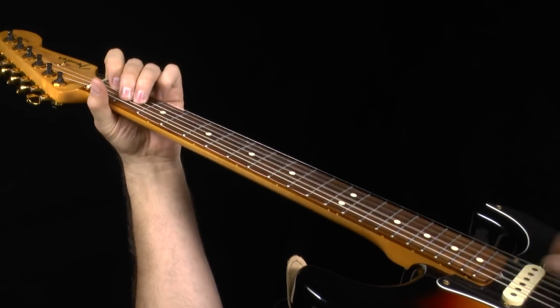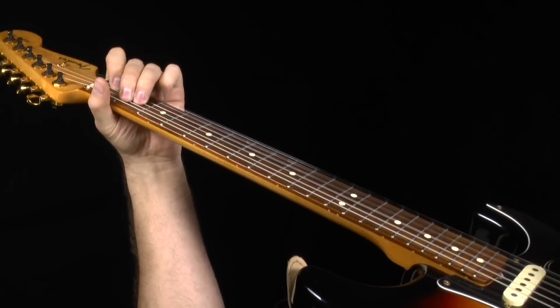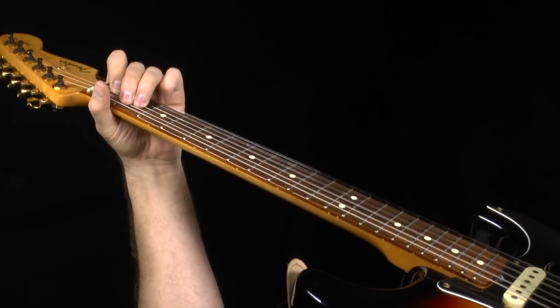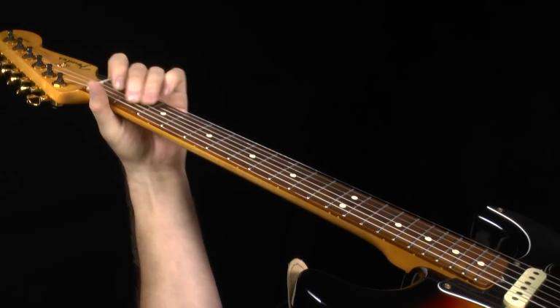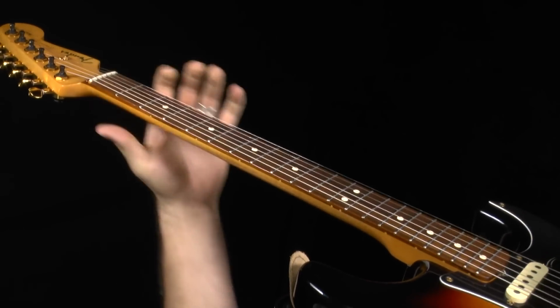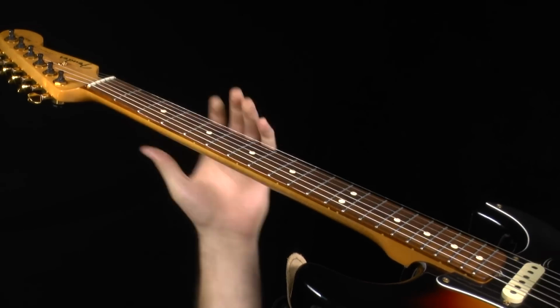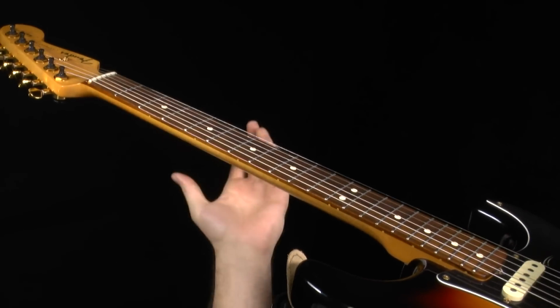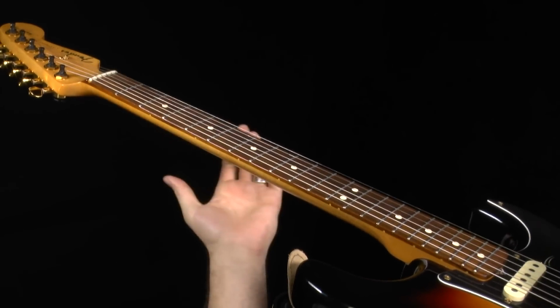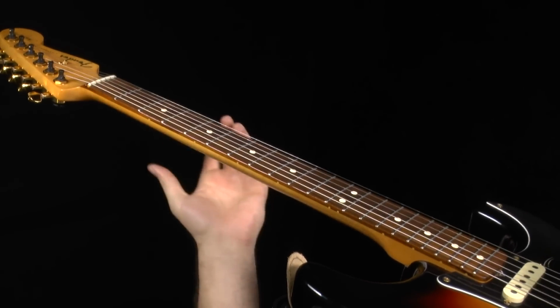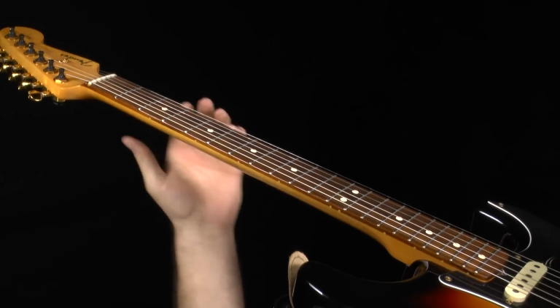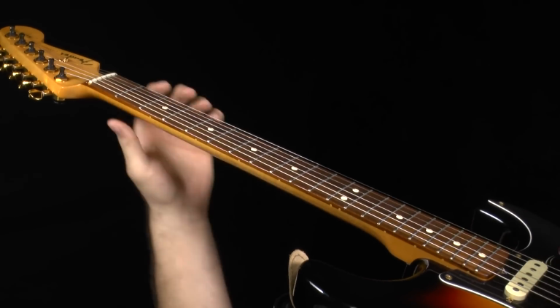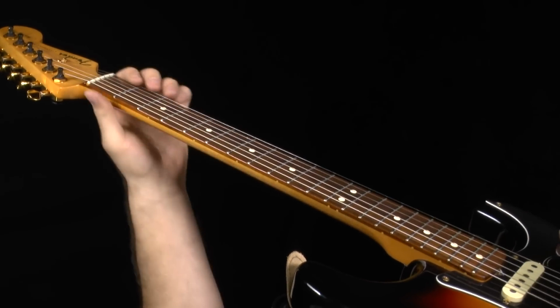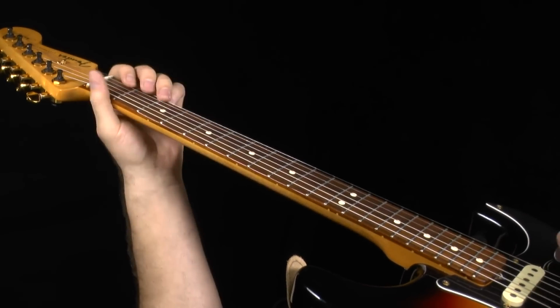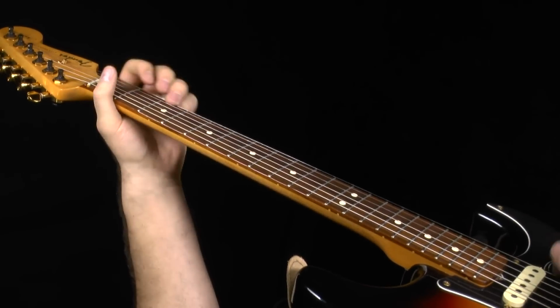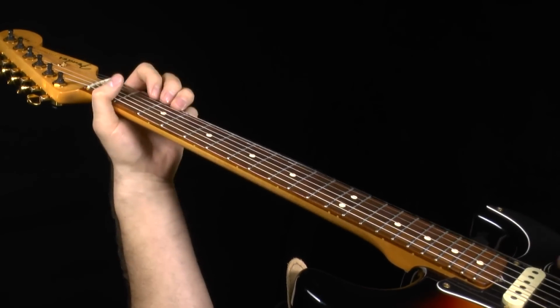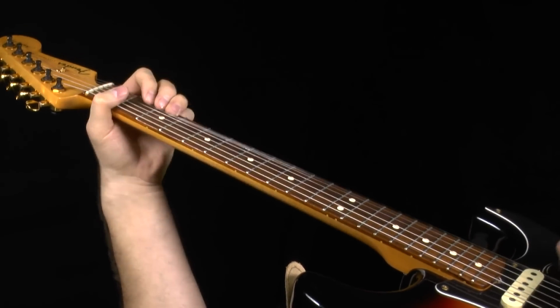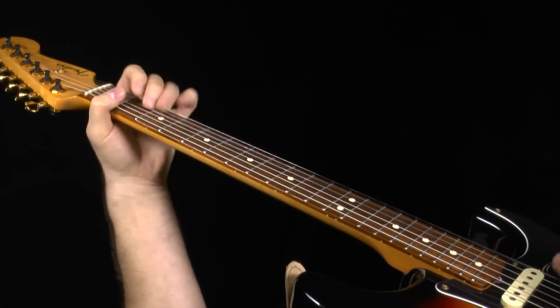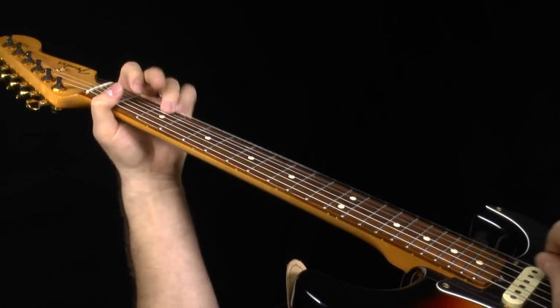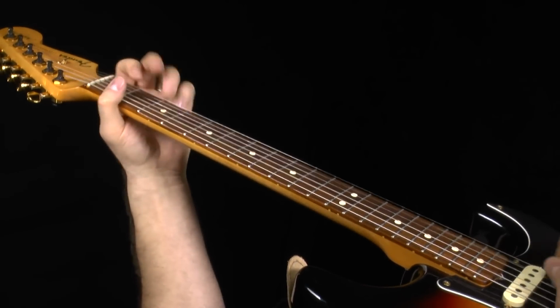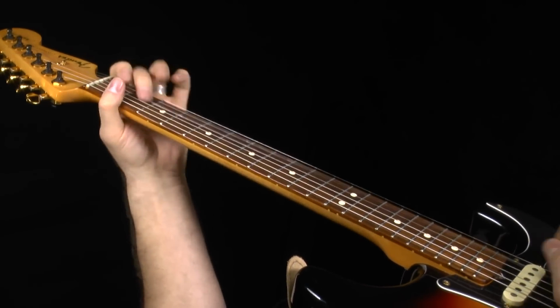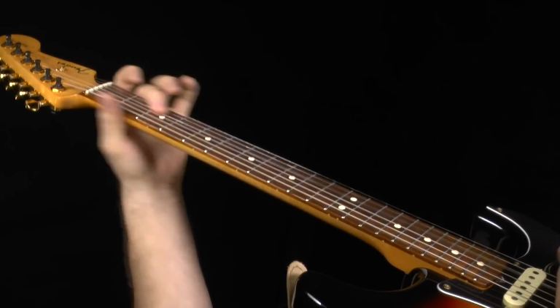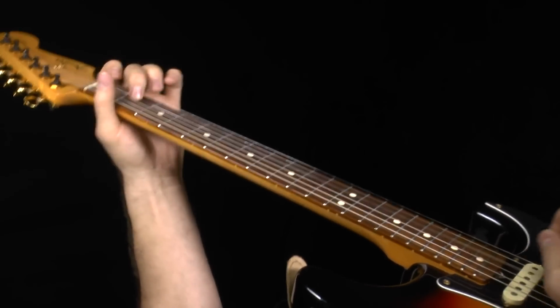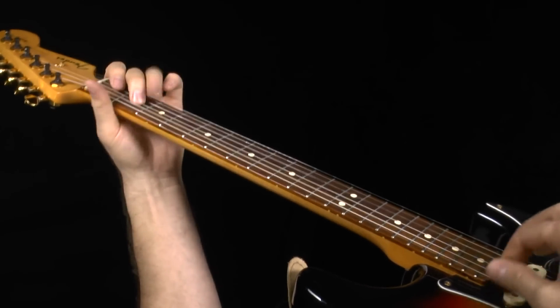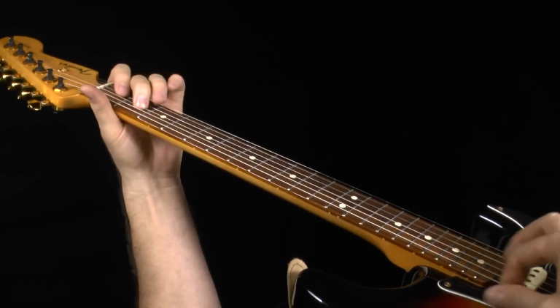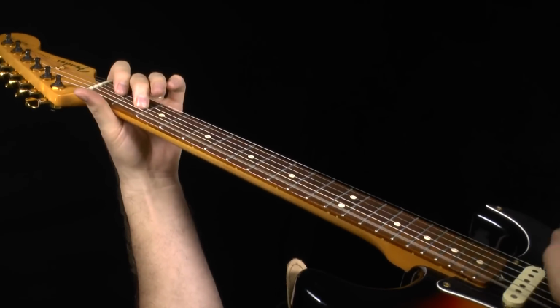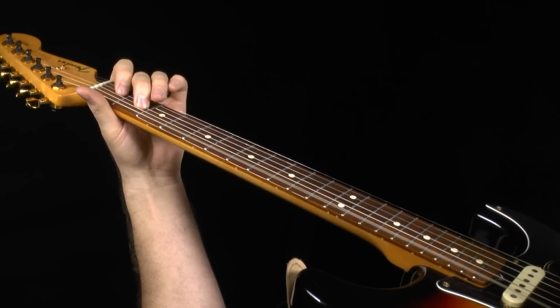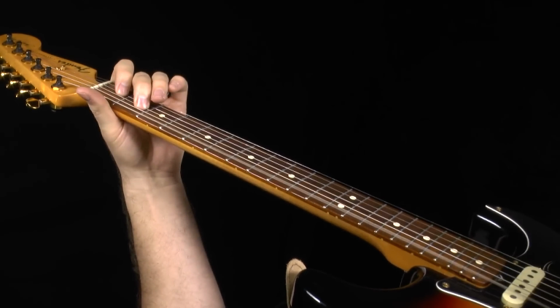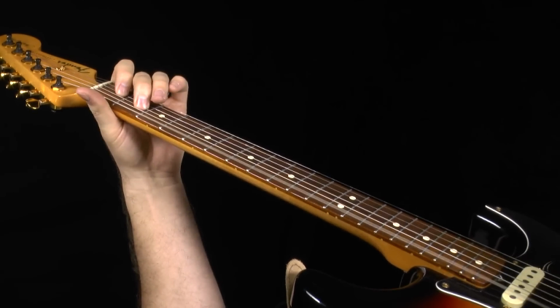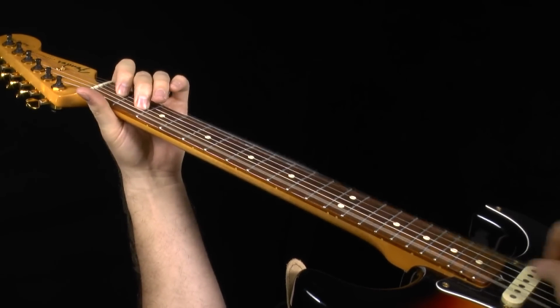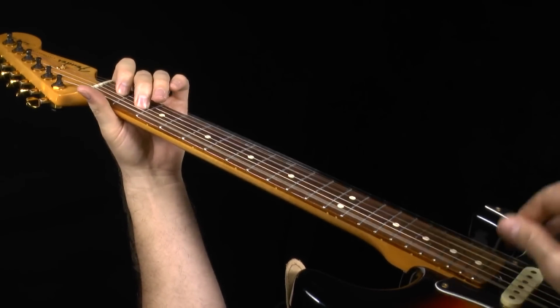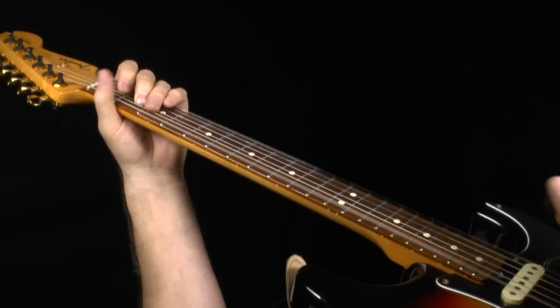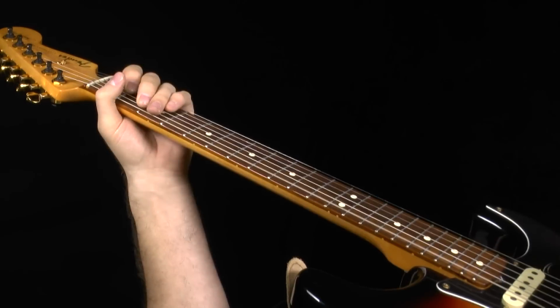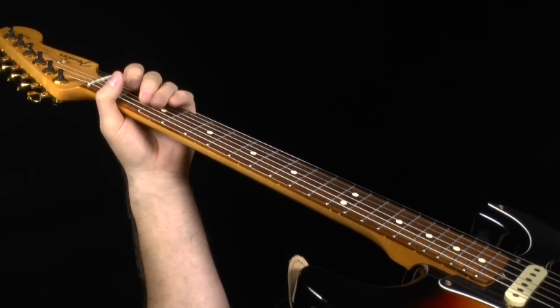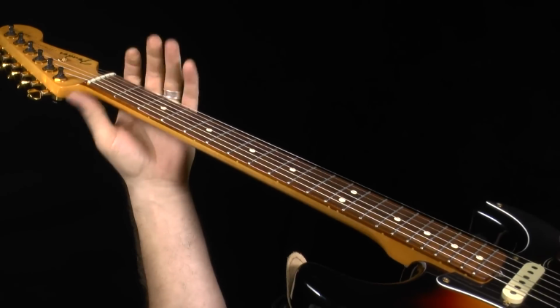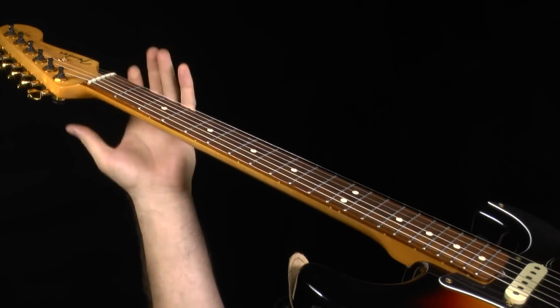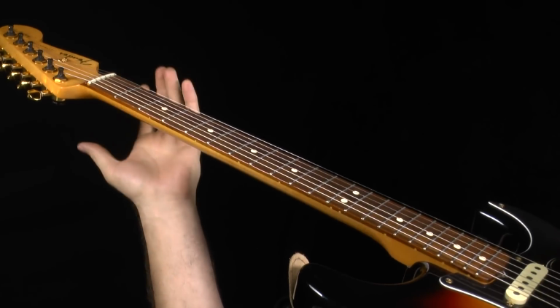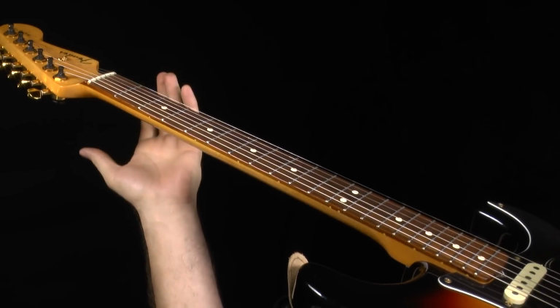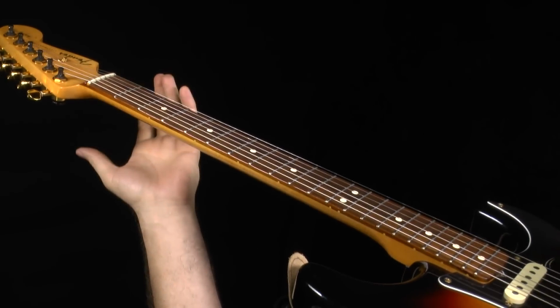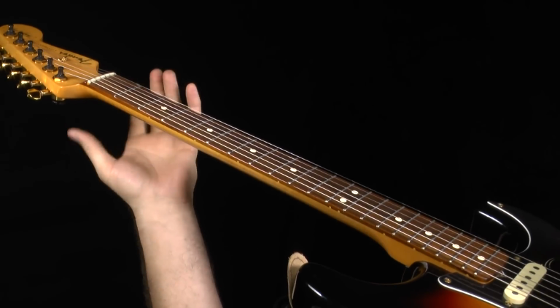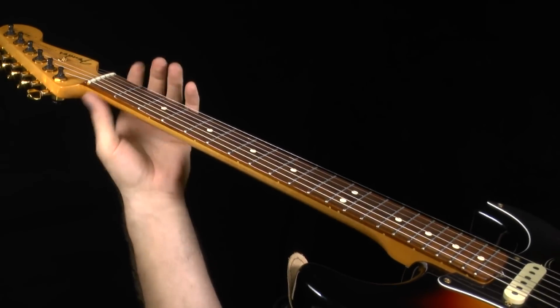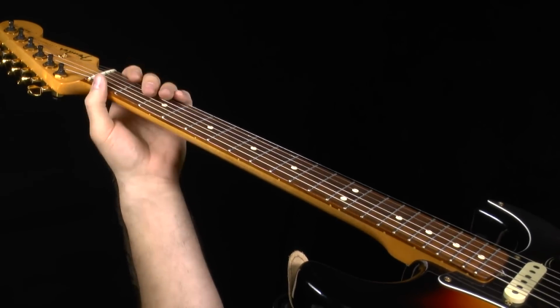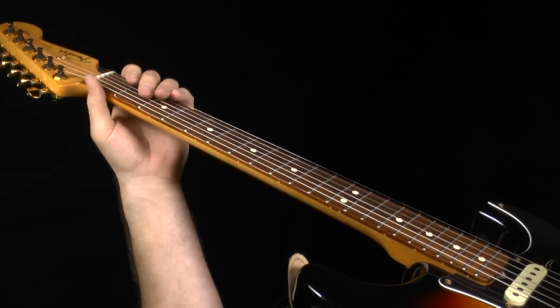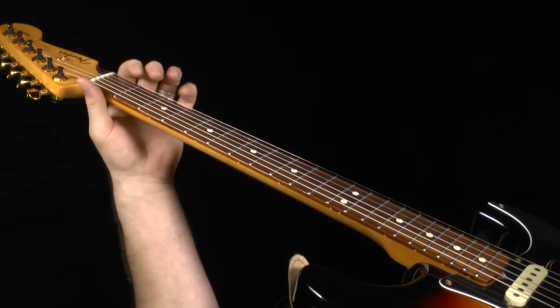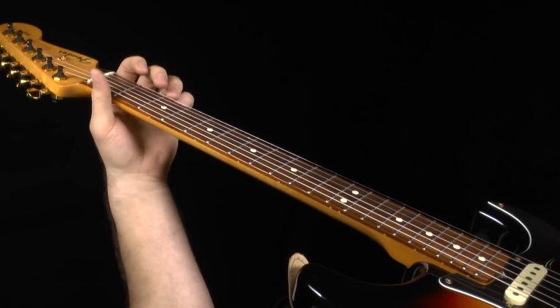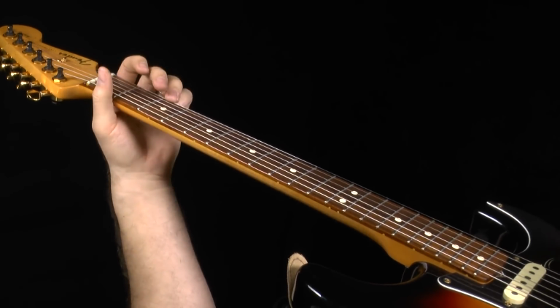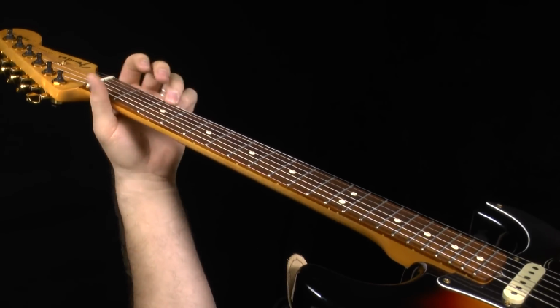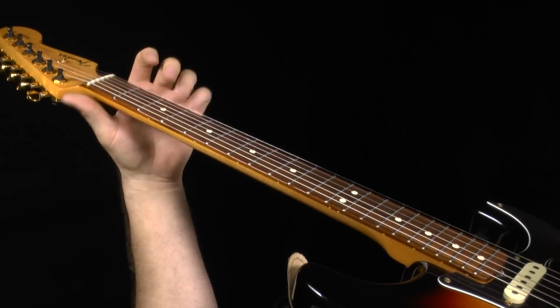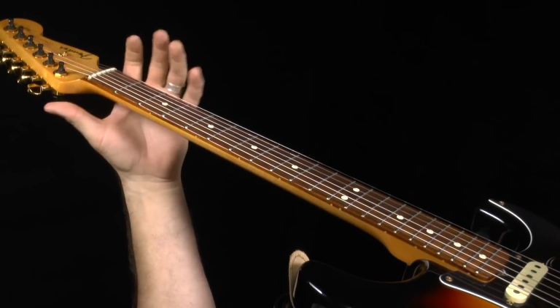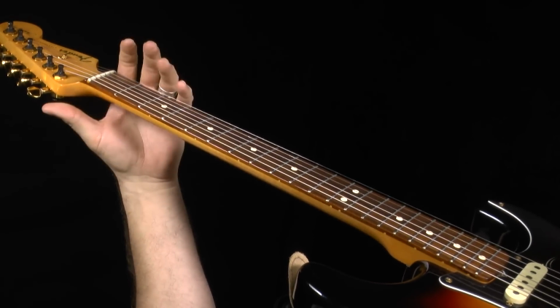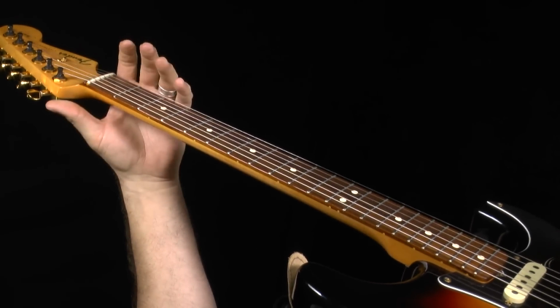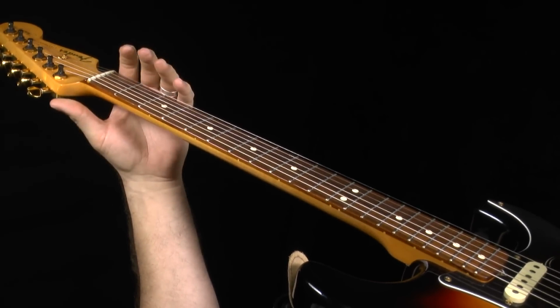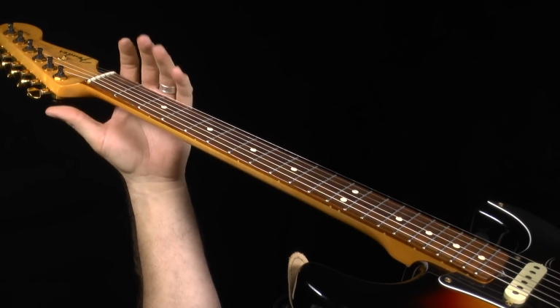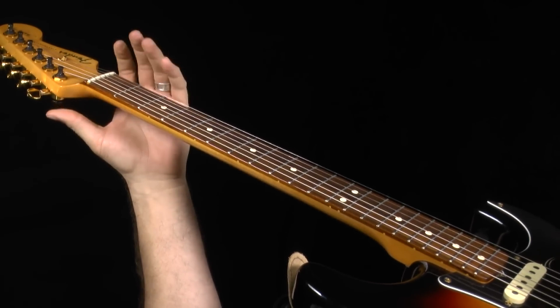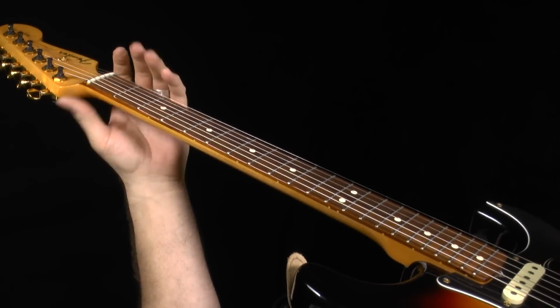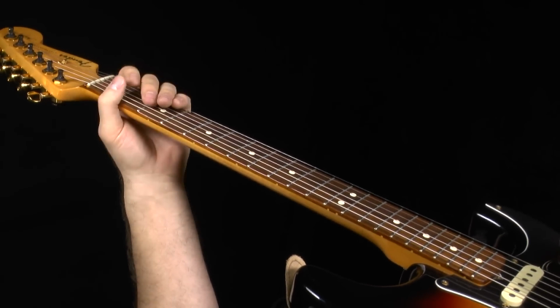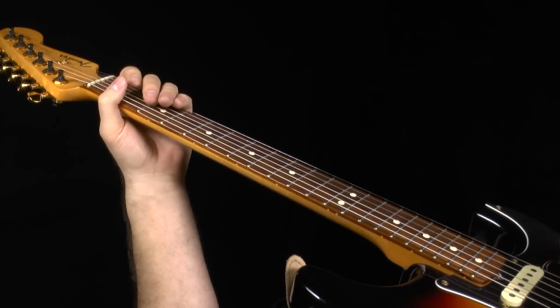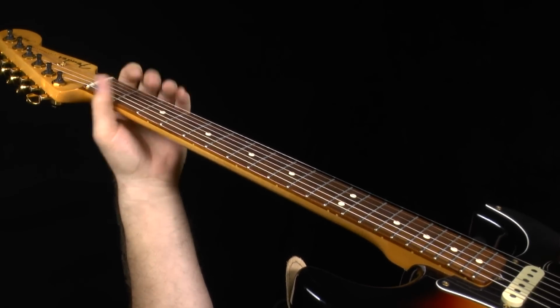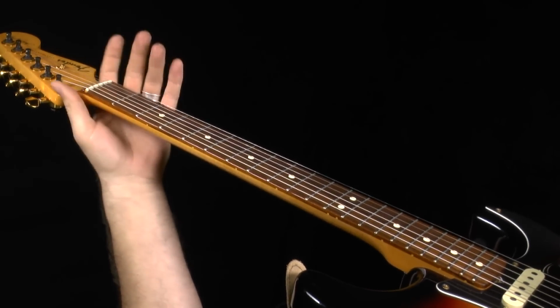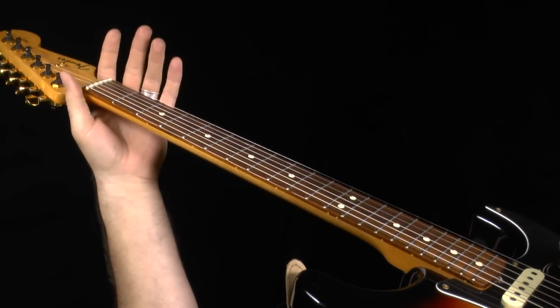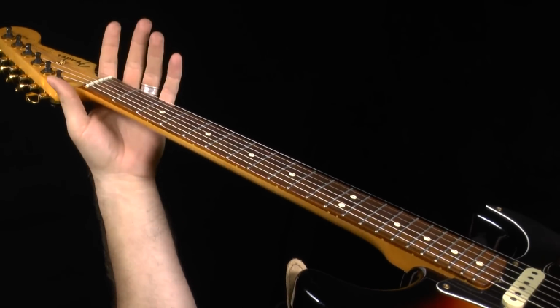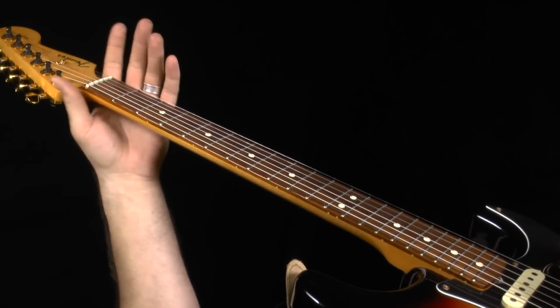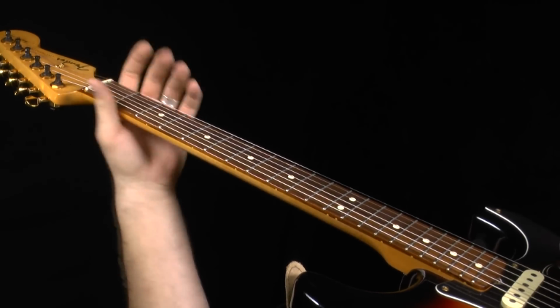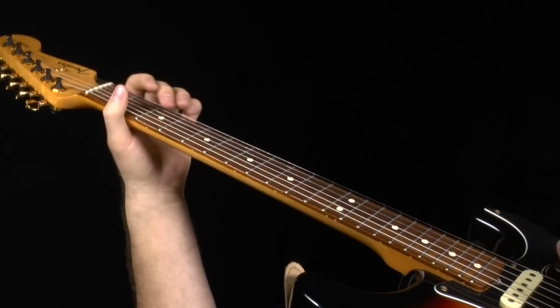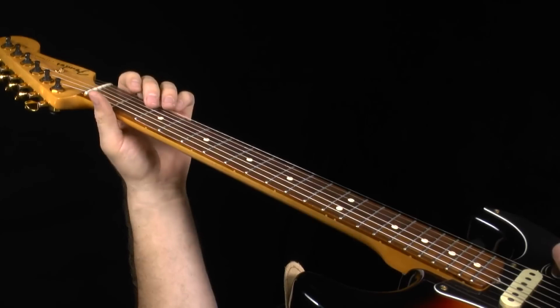Basically, we're in the key of E flat here — E flat tuning. That puts our main box down here in the open position.